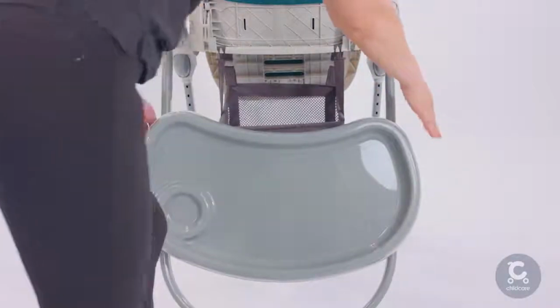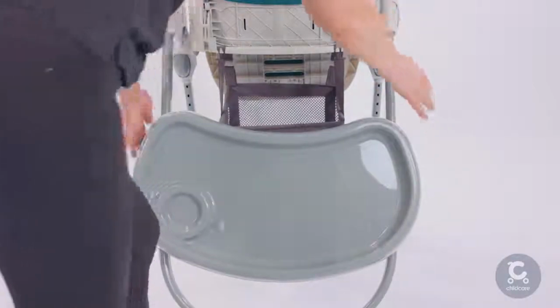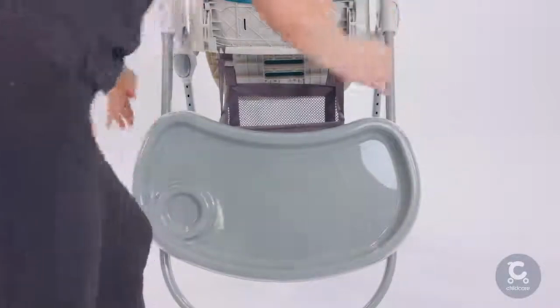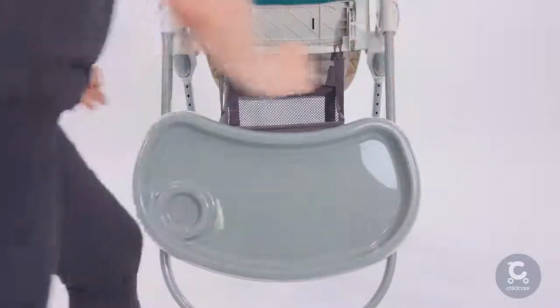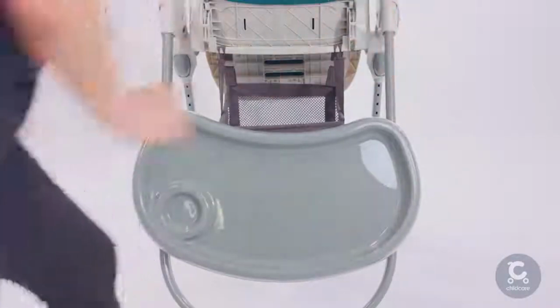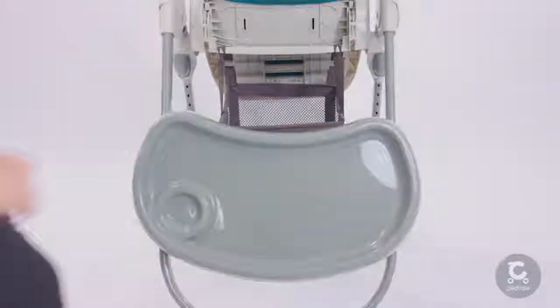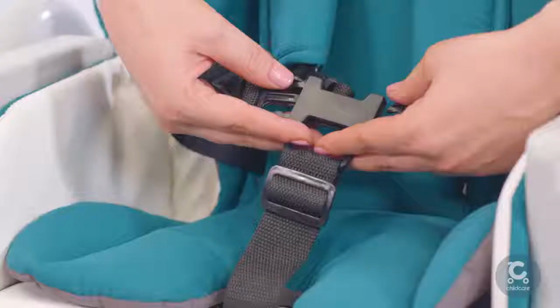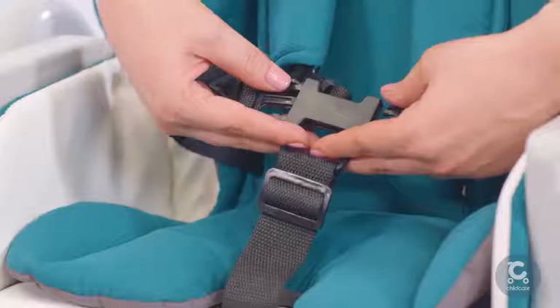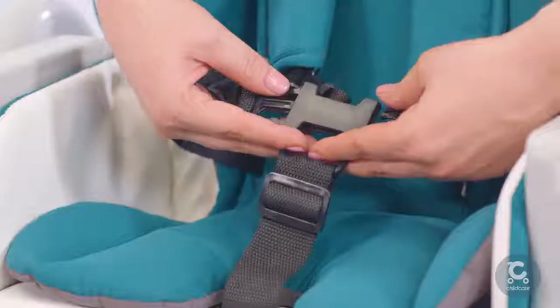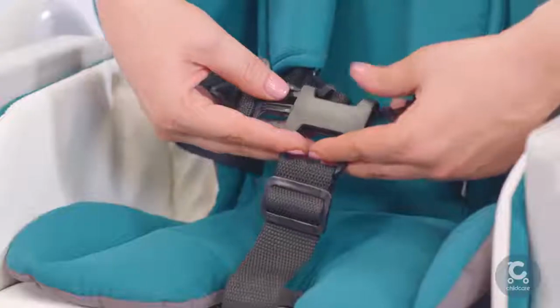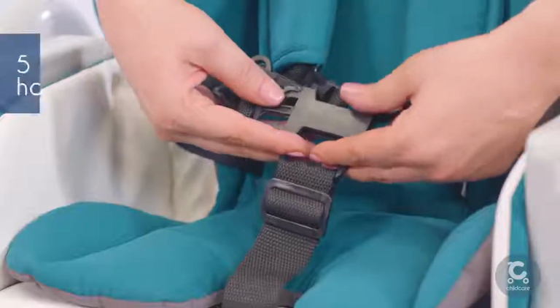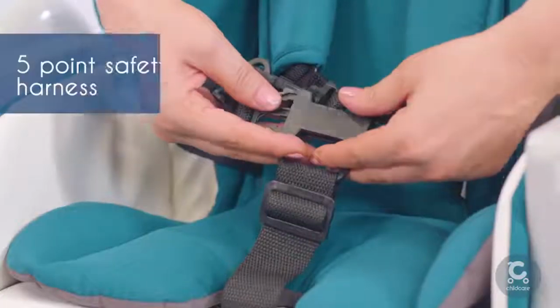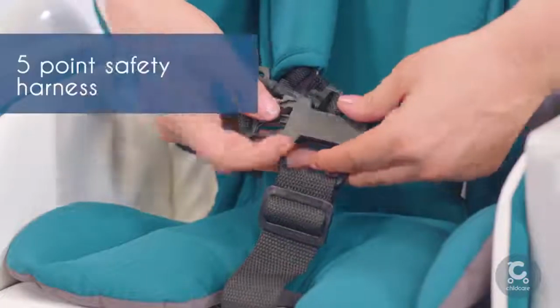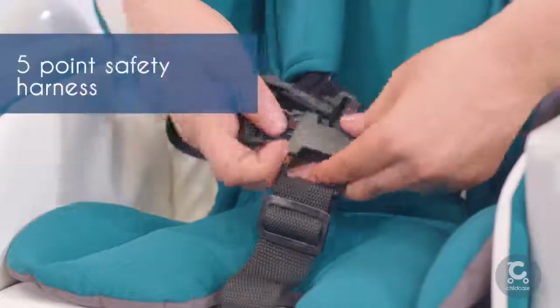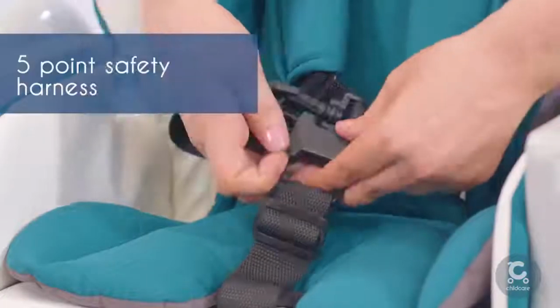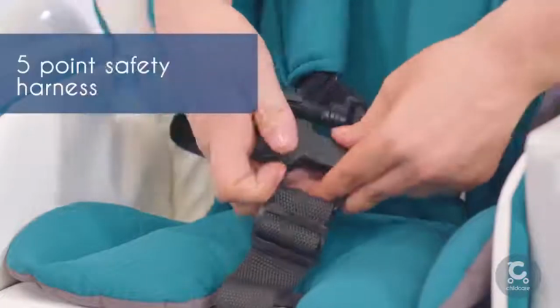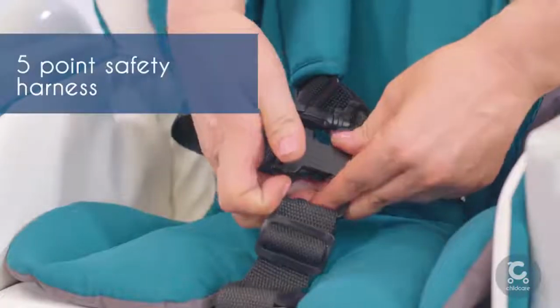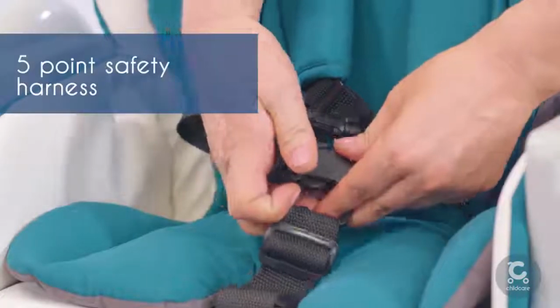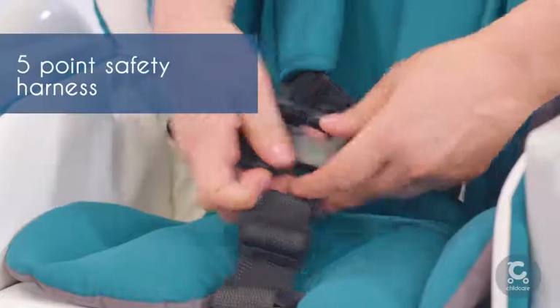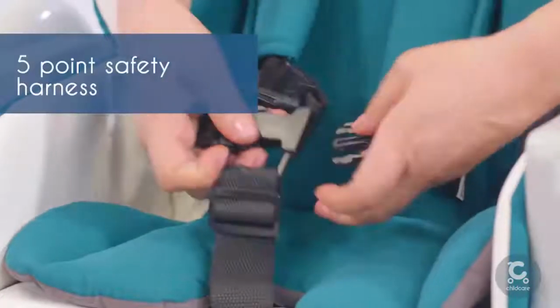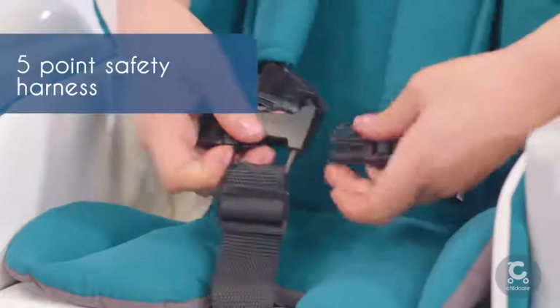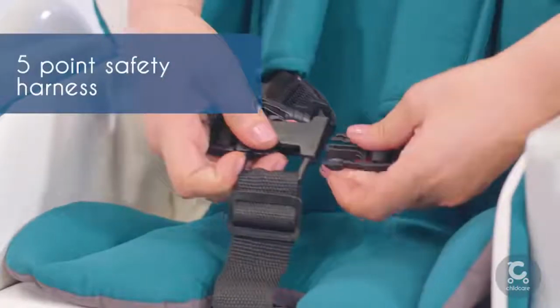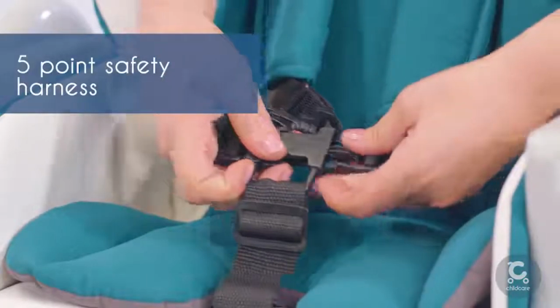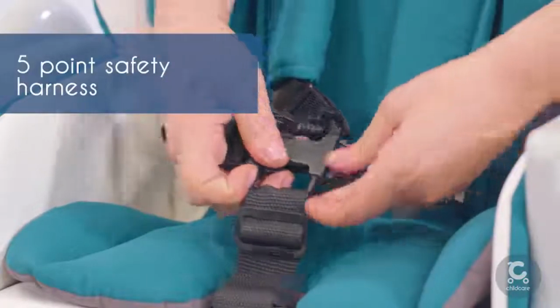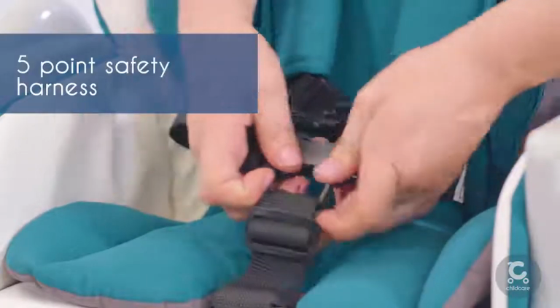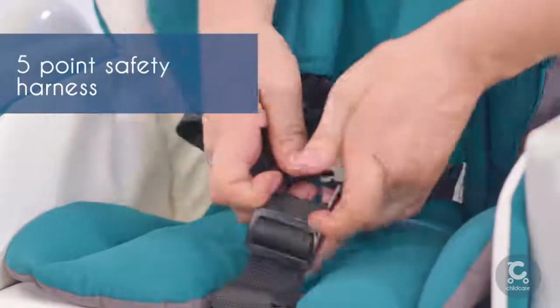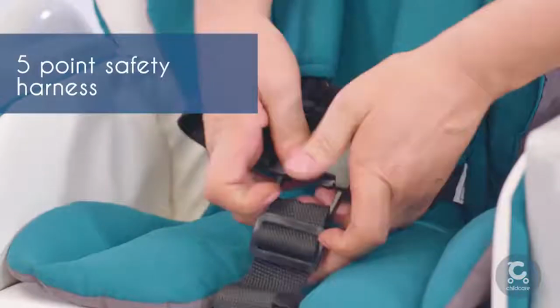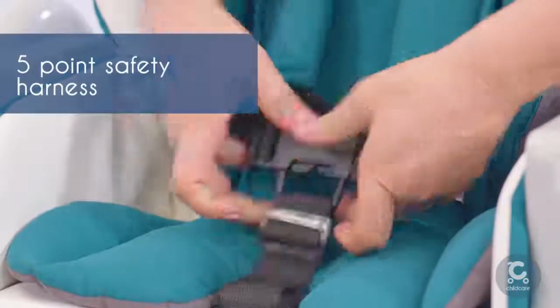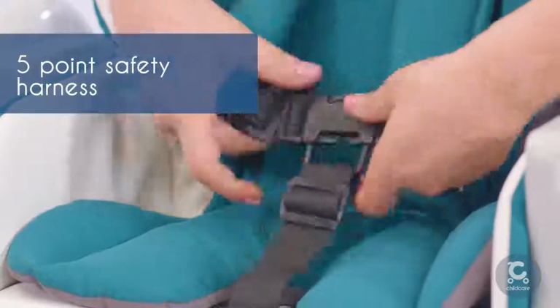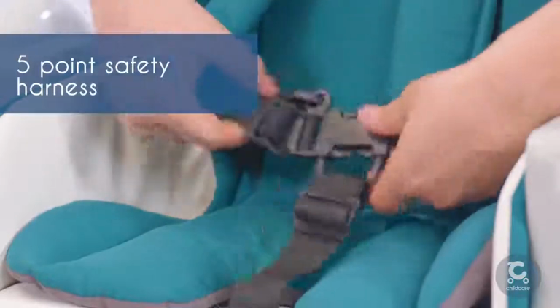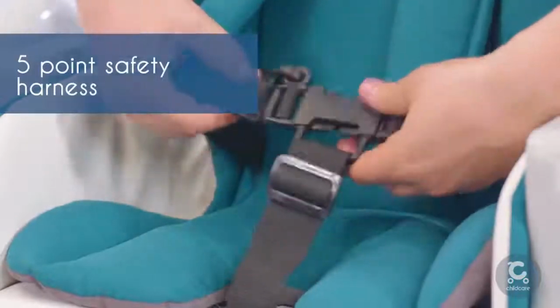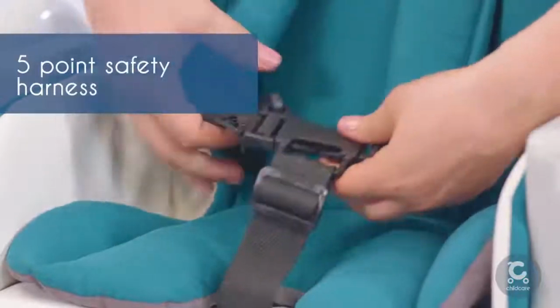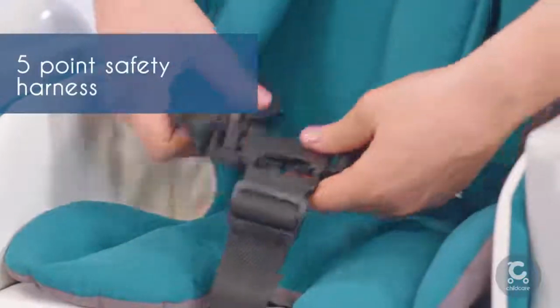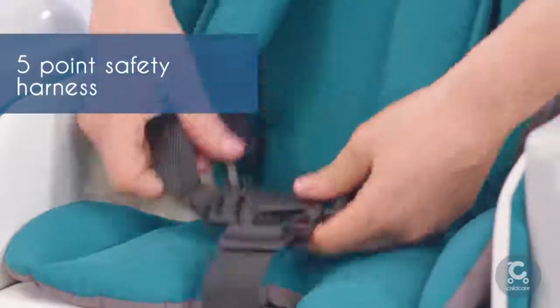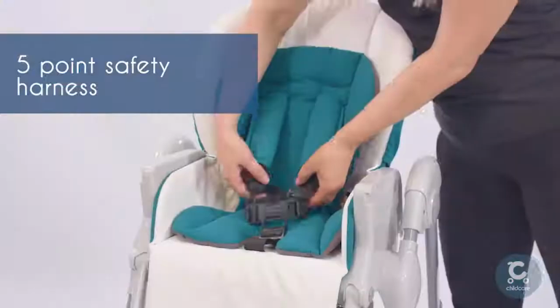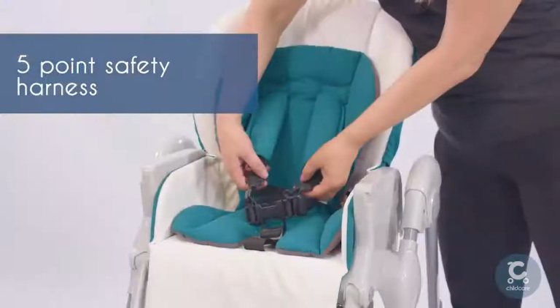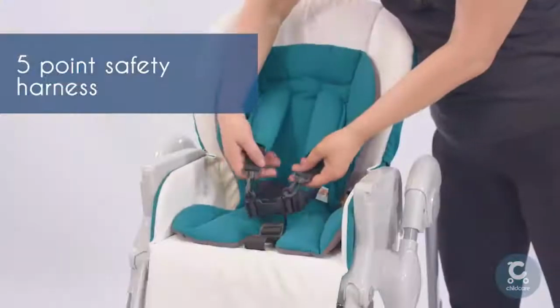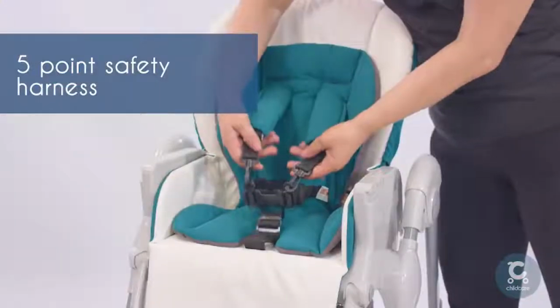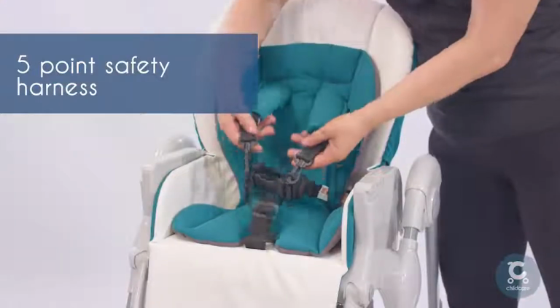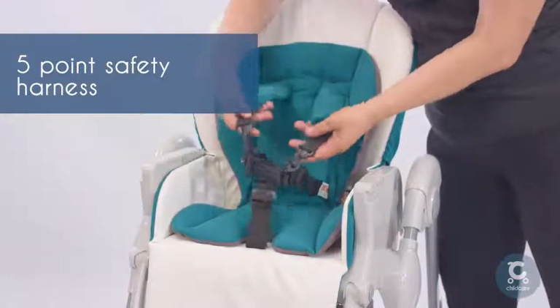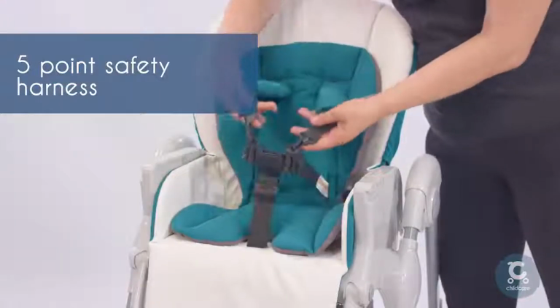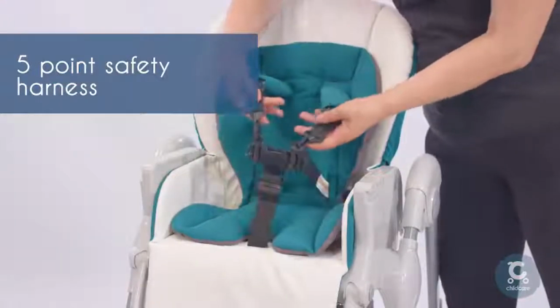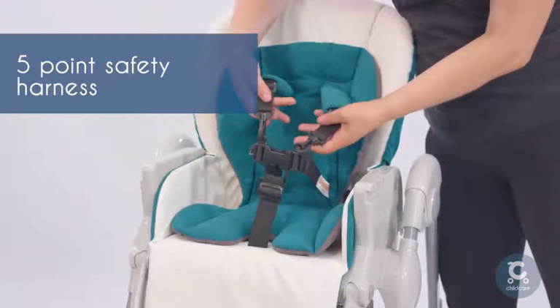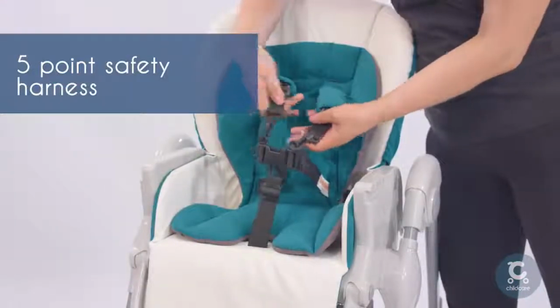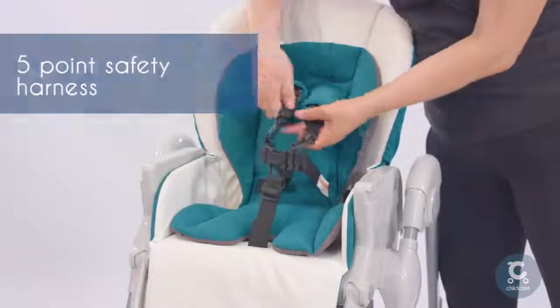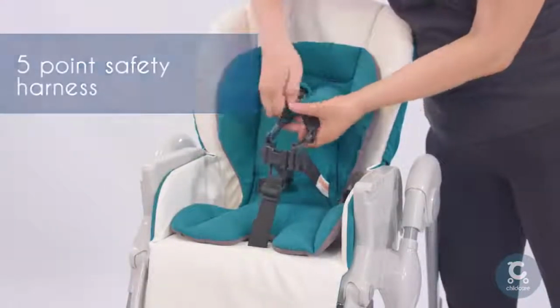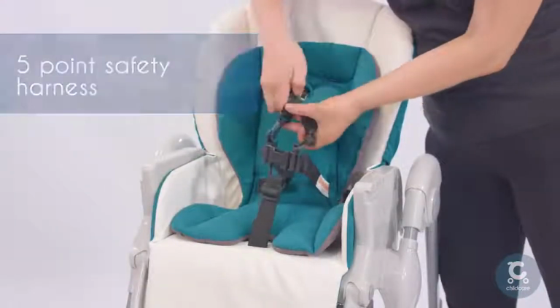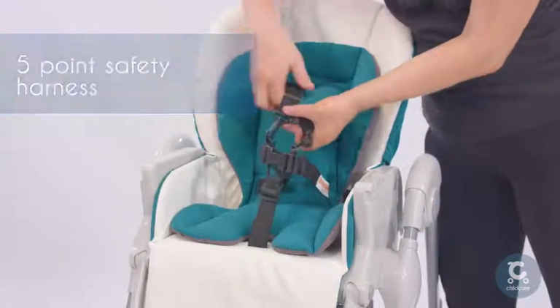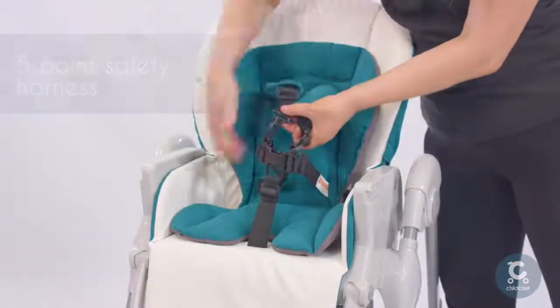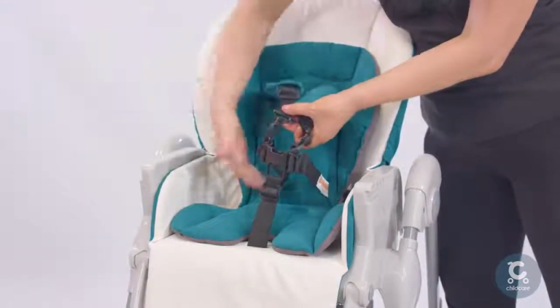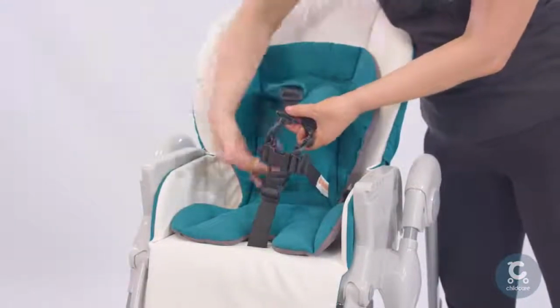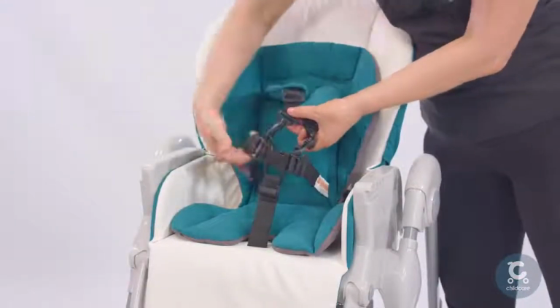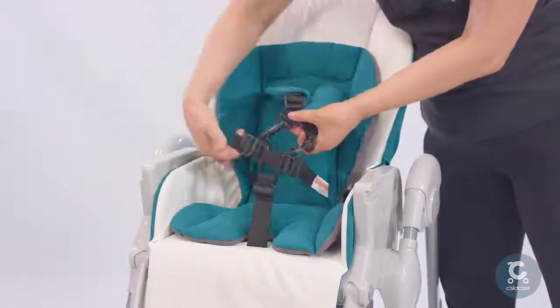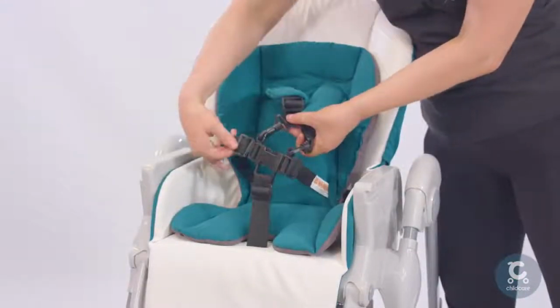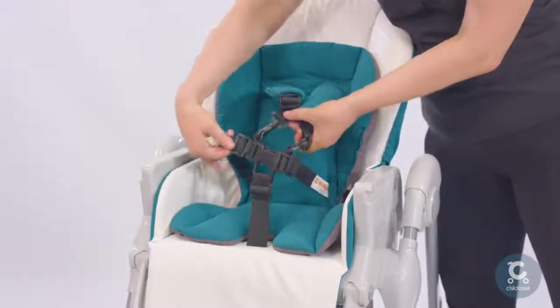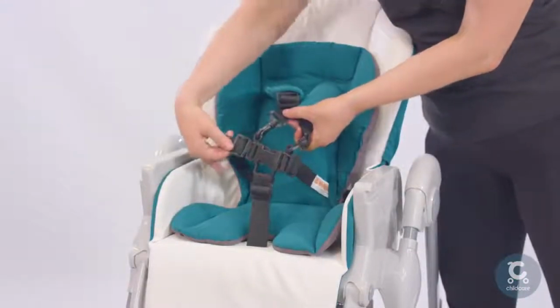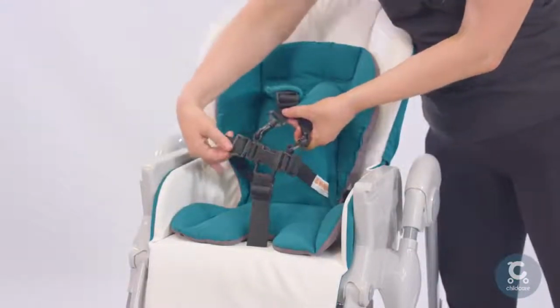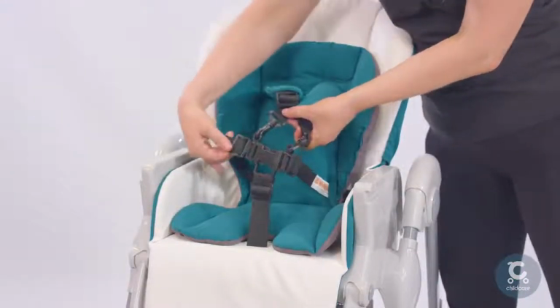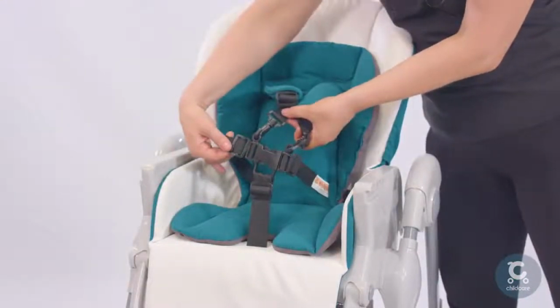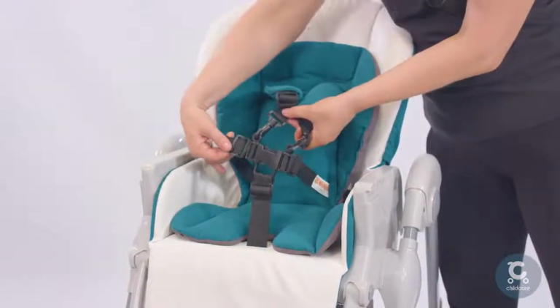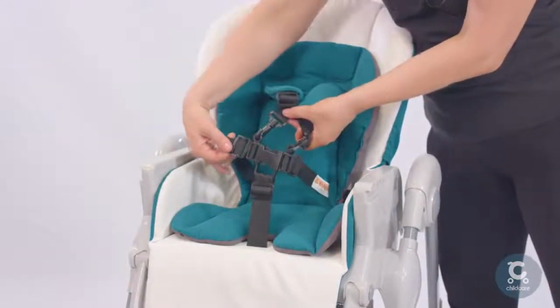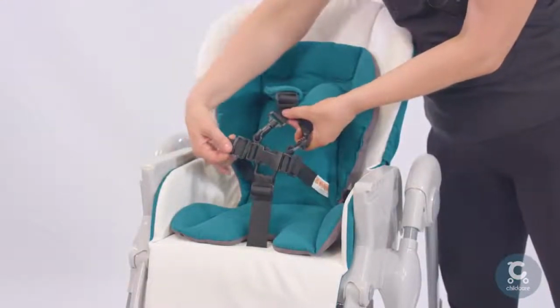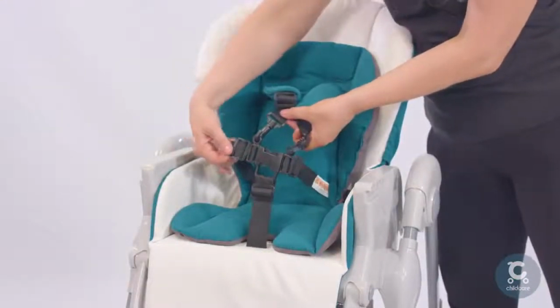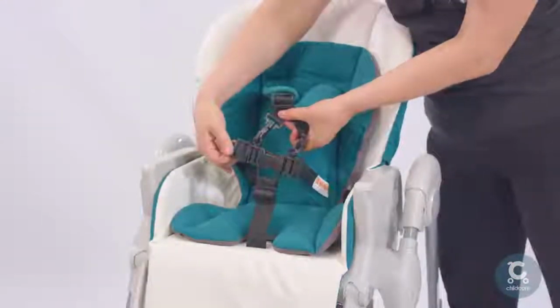A five-point safety harness with an easy to close buckle system ensures your child is safely secure during mealtime.